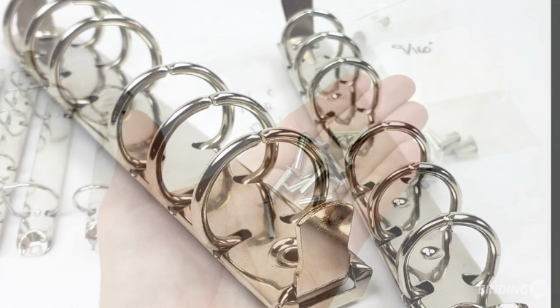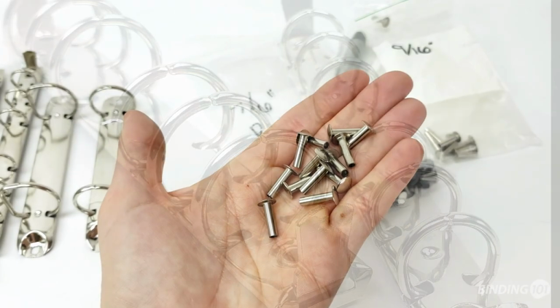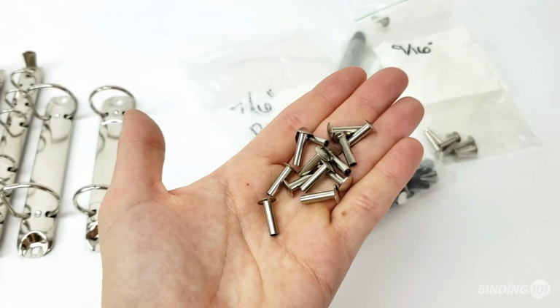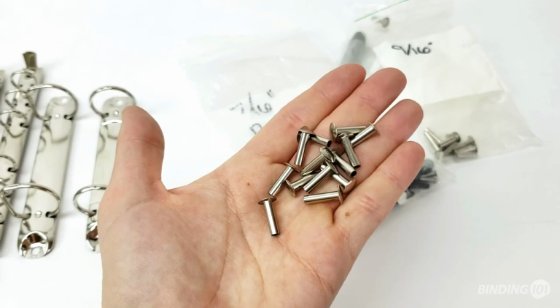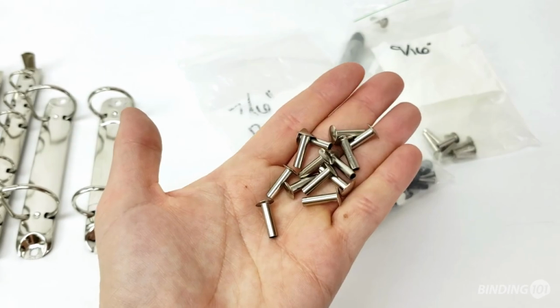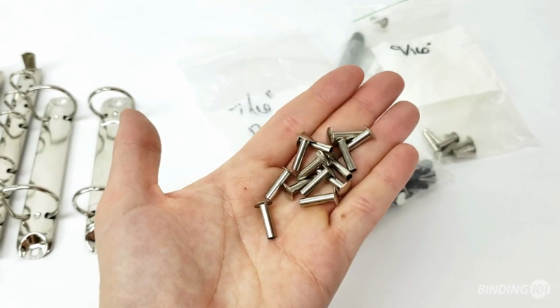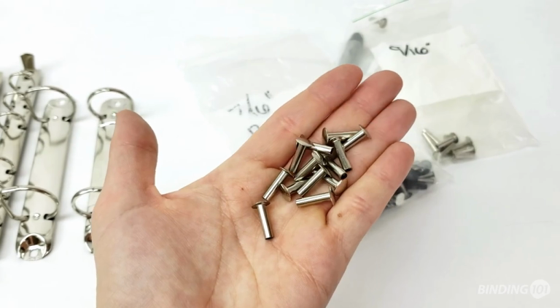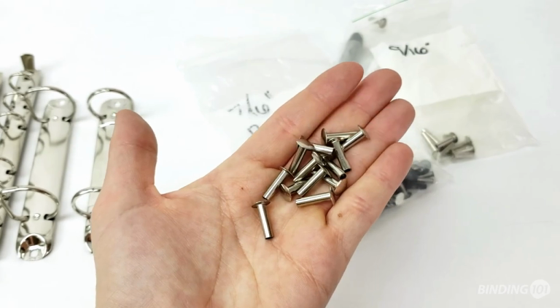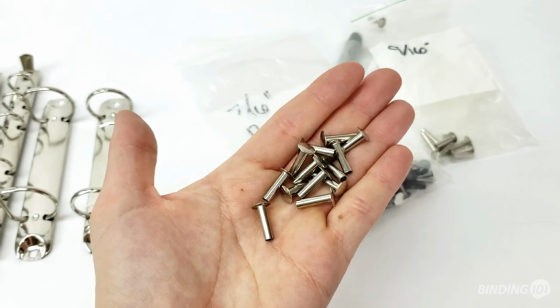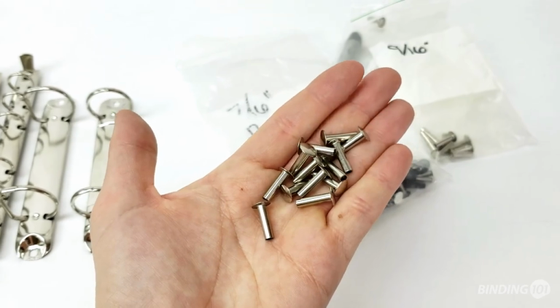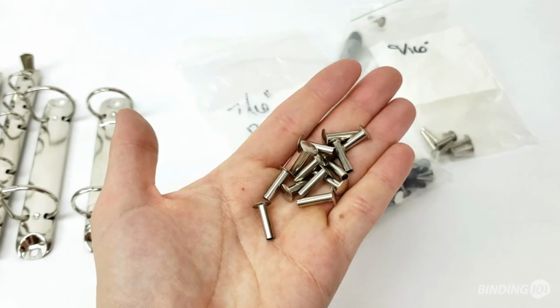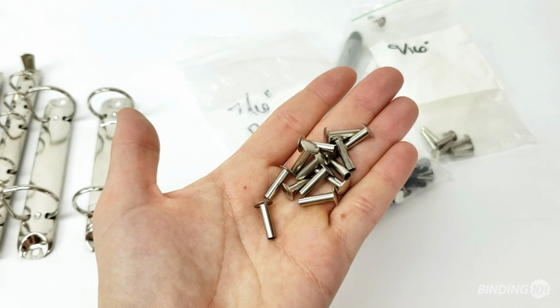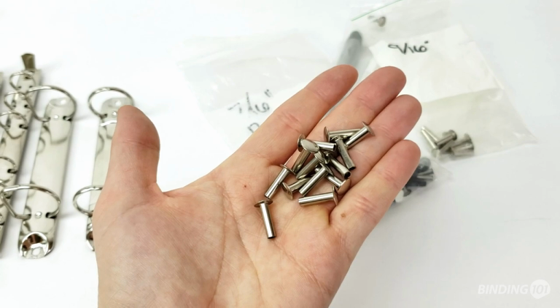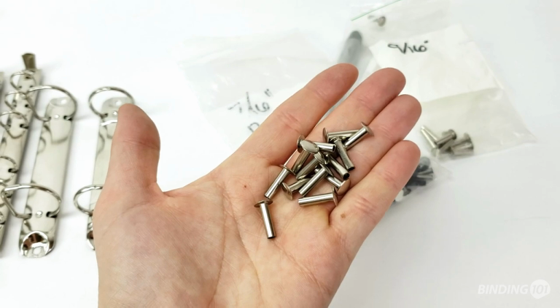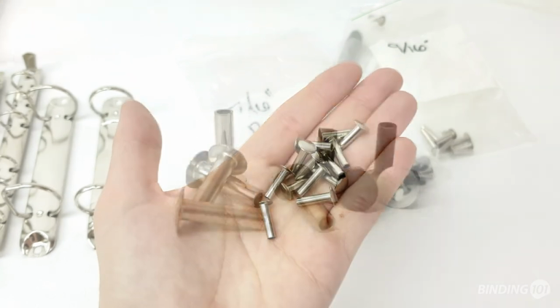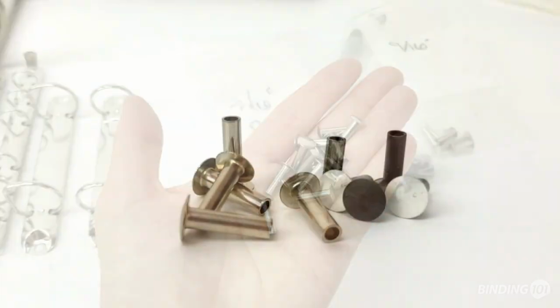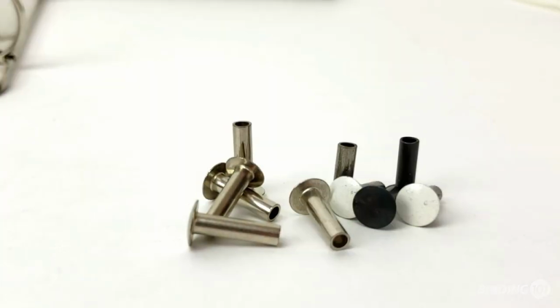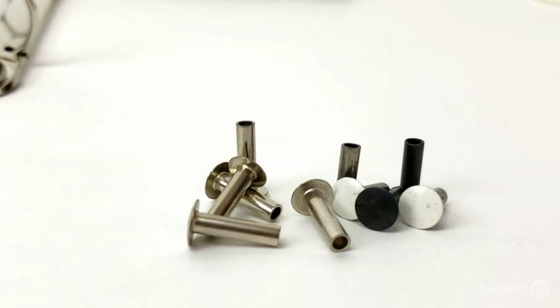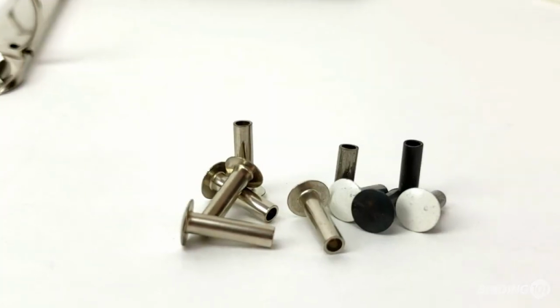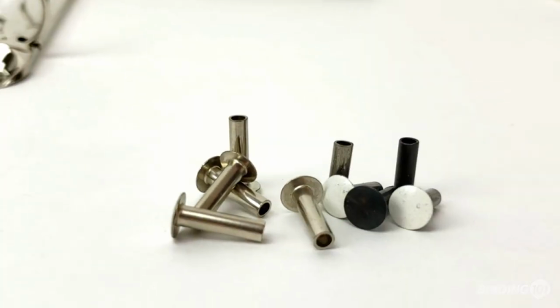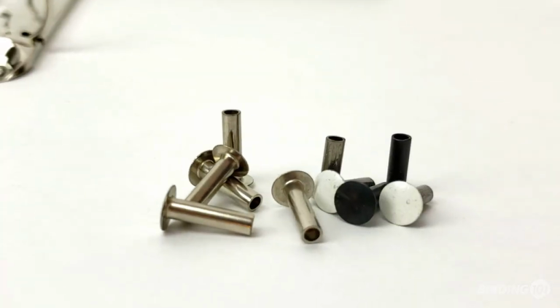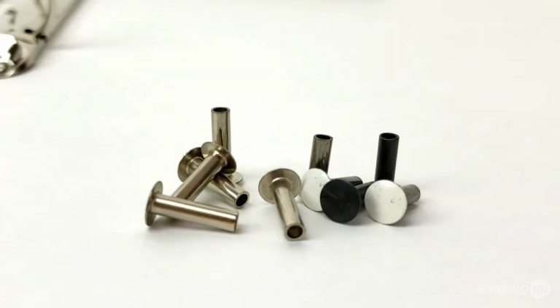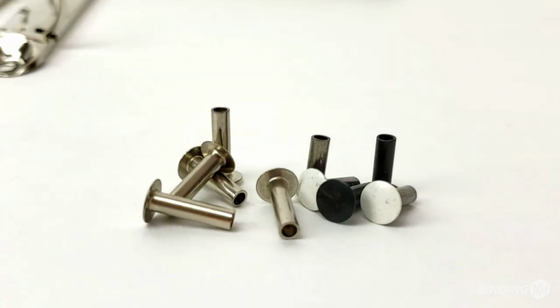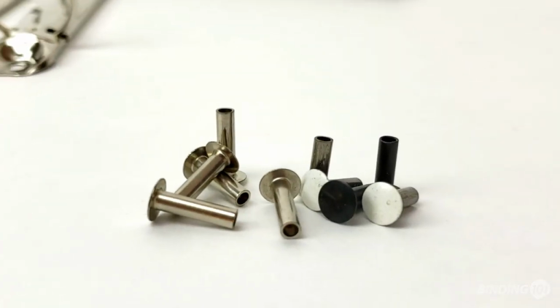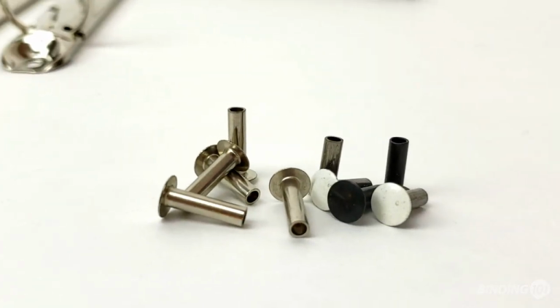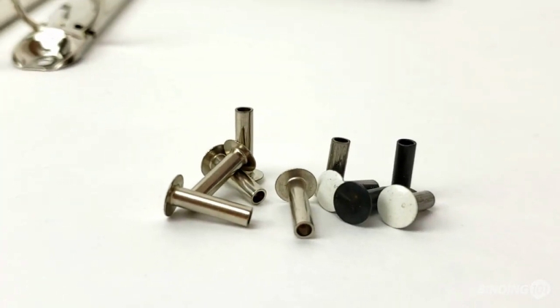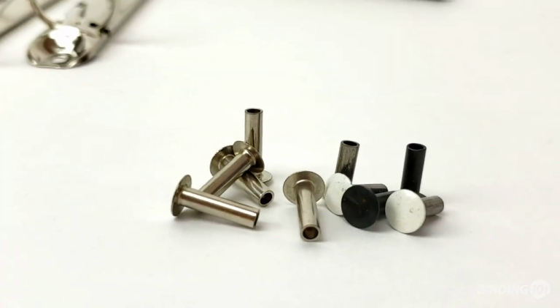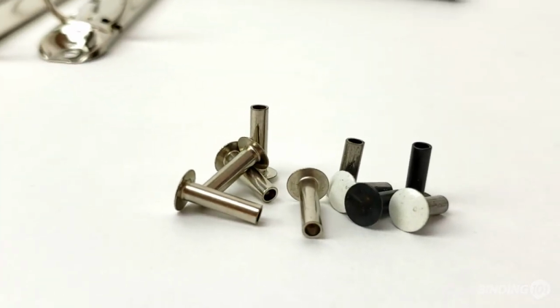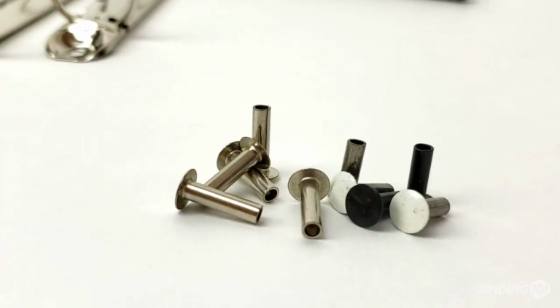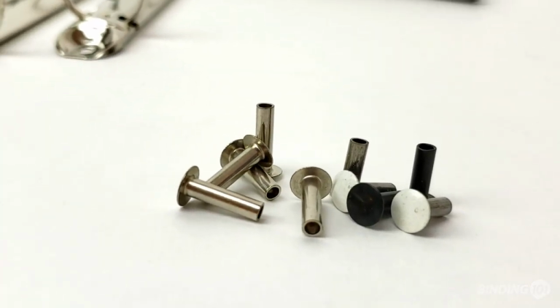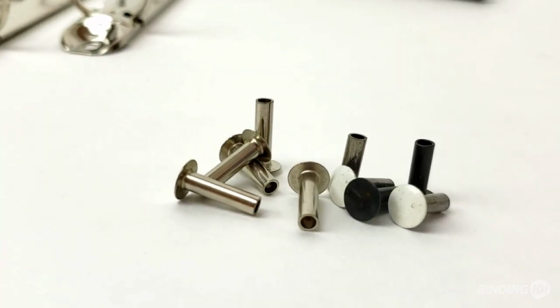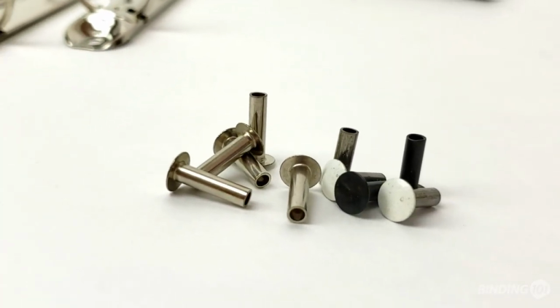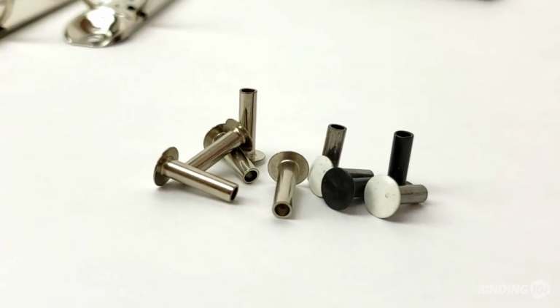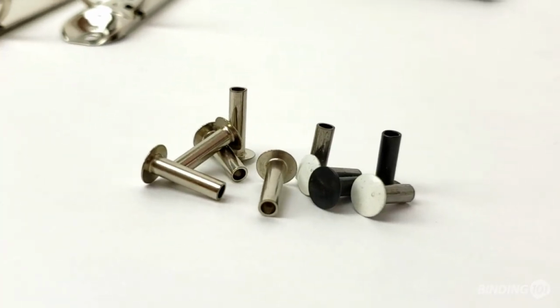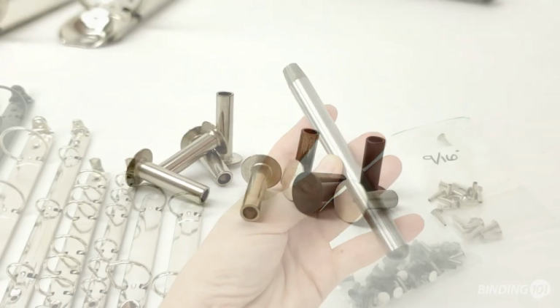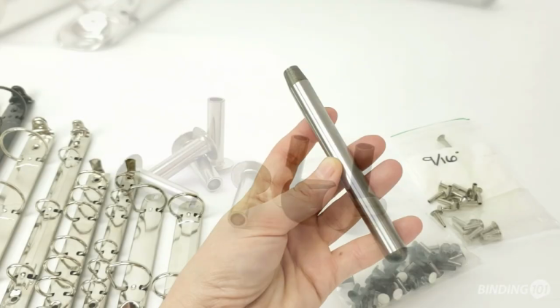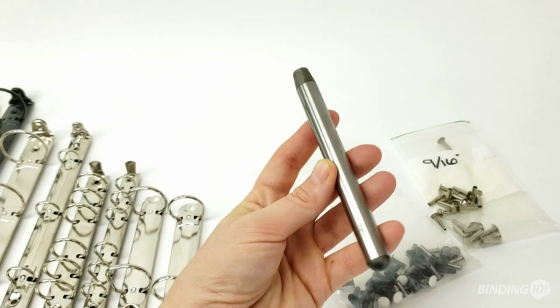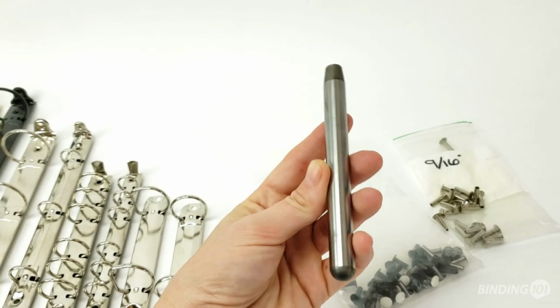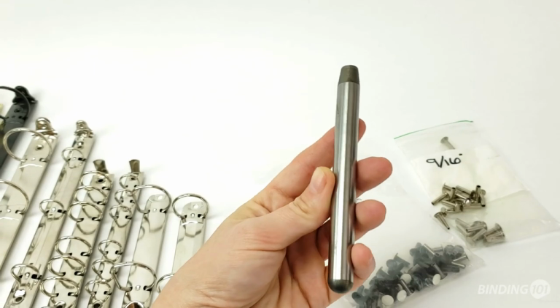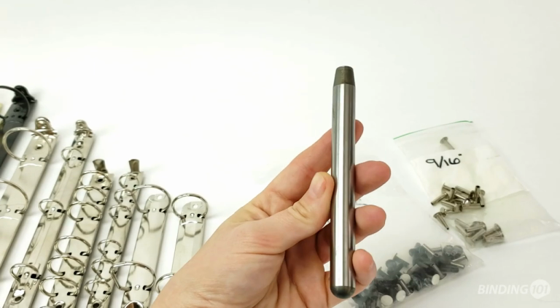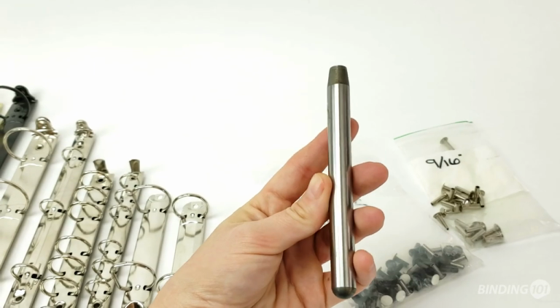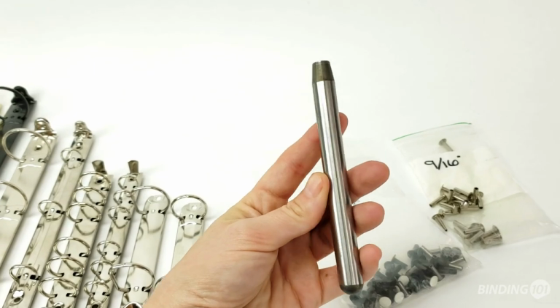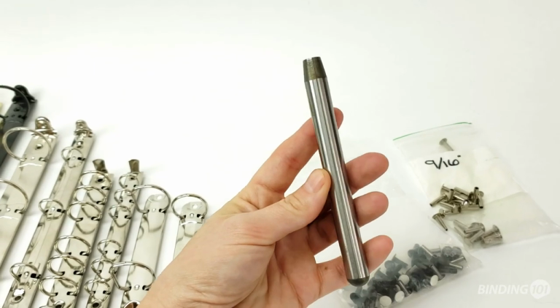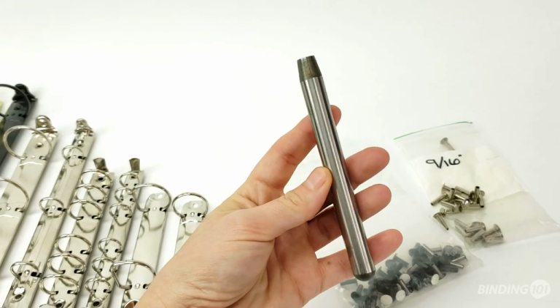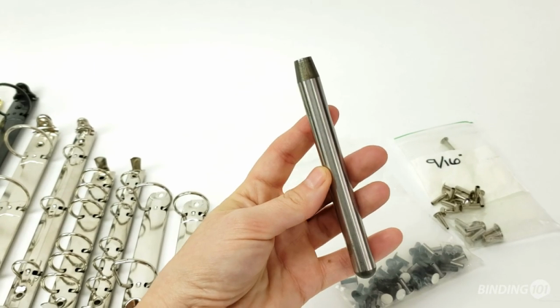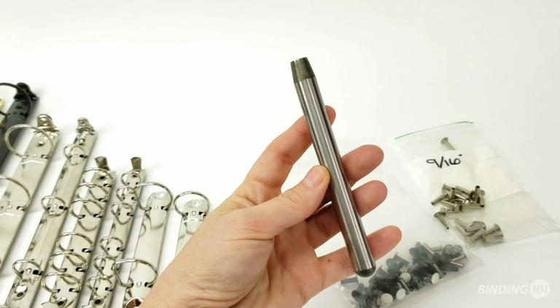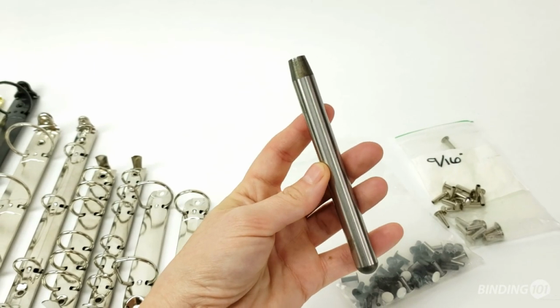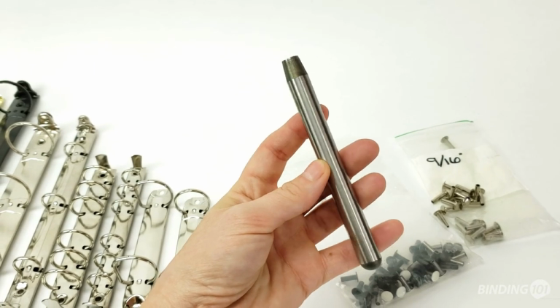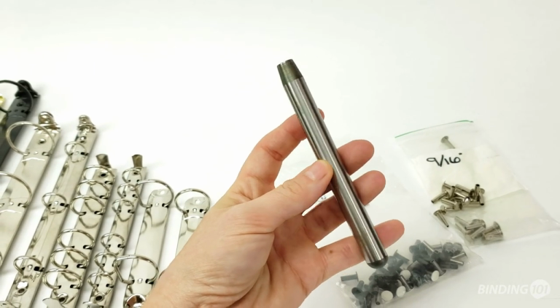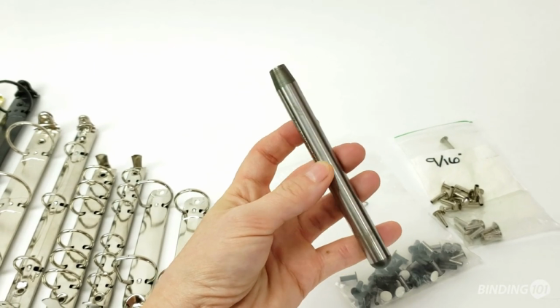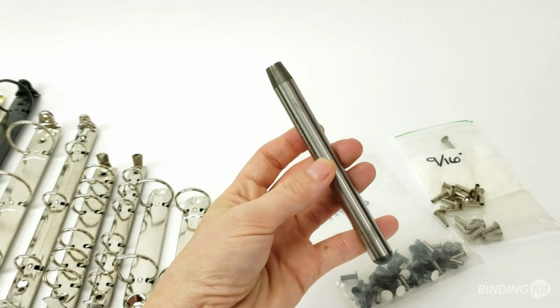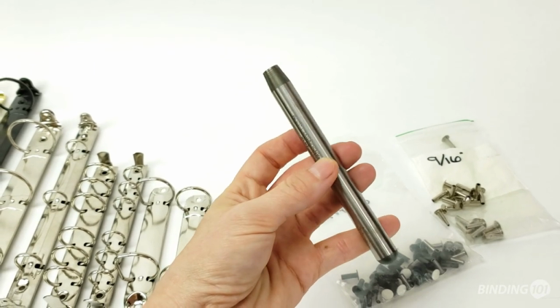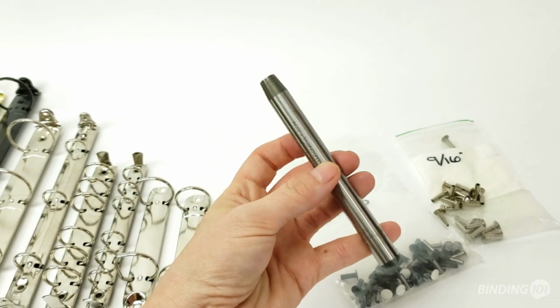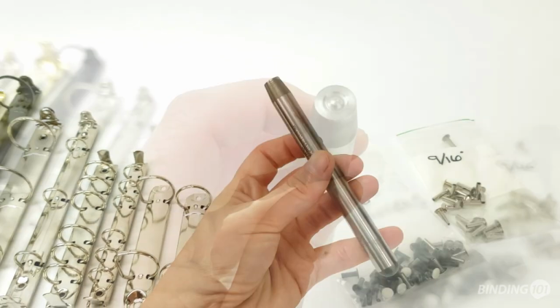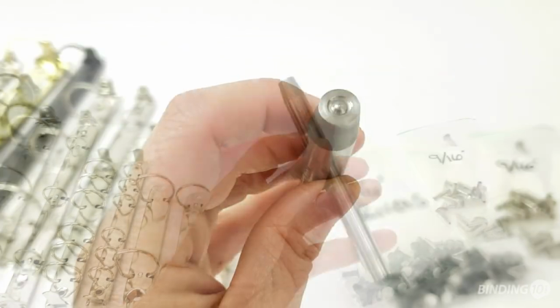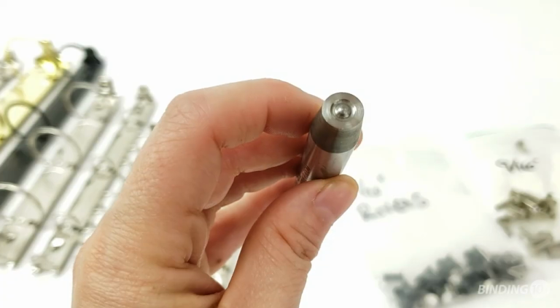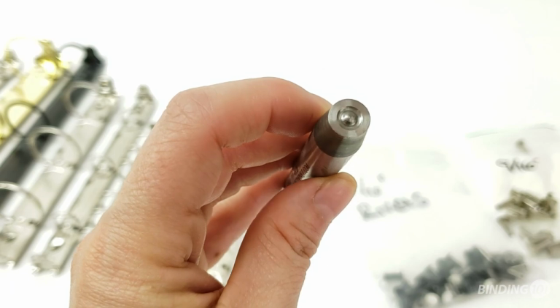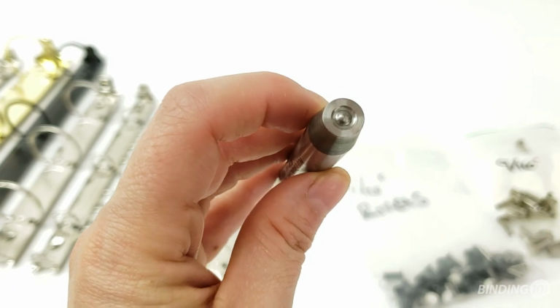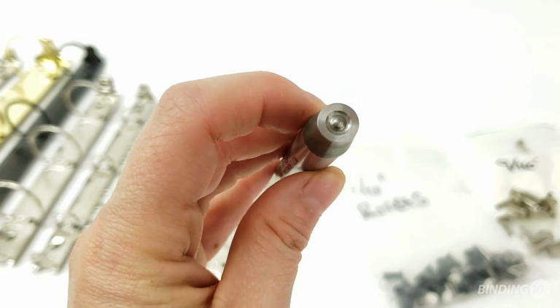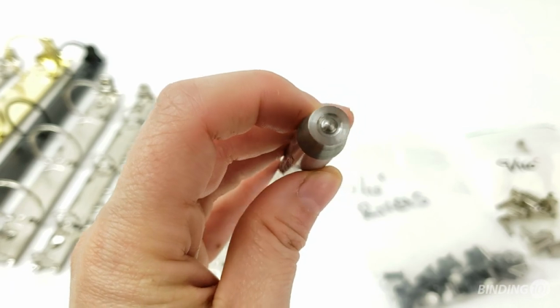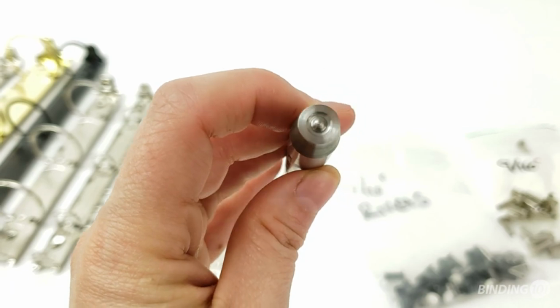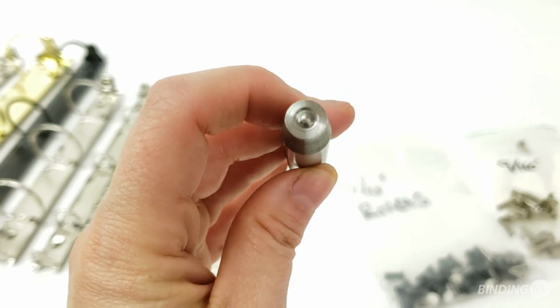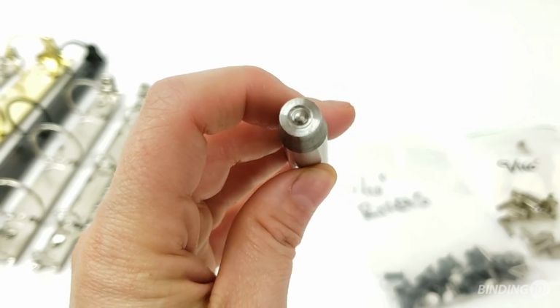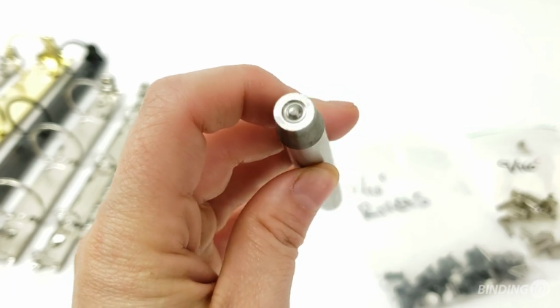We also offer binder rivets in many different capacities and colors, as well as a rivet setter tool so you can make binders quickly and easily.